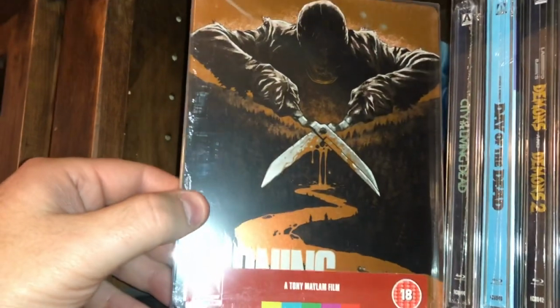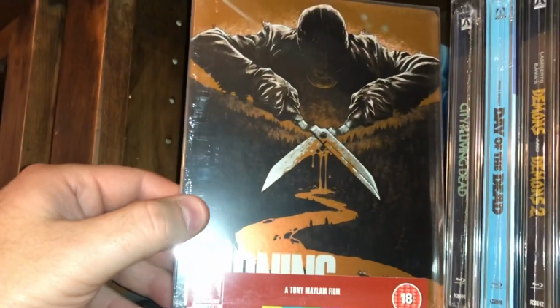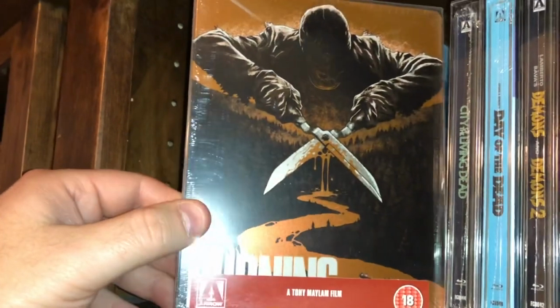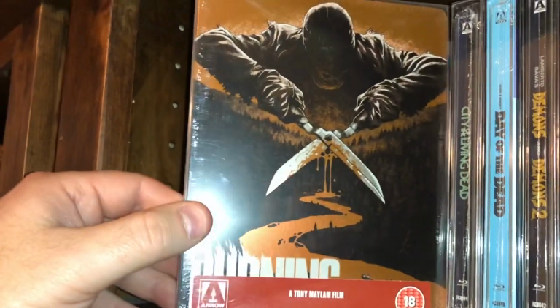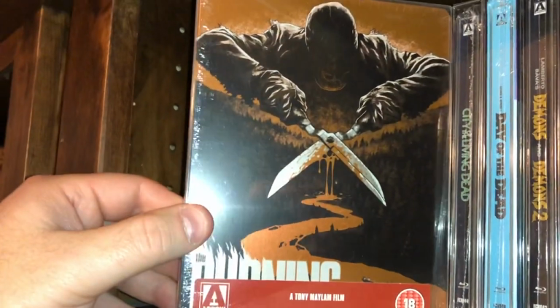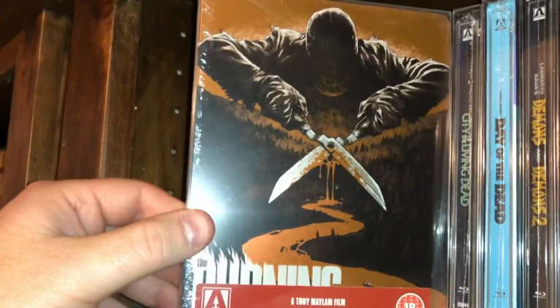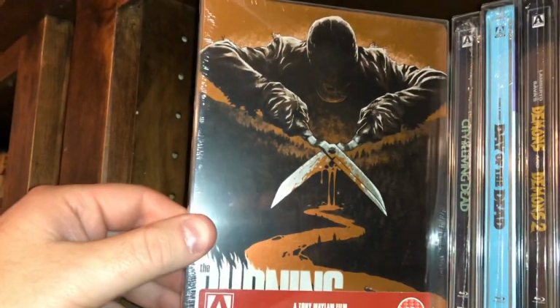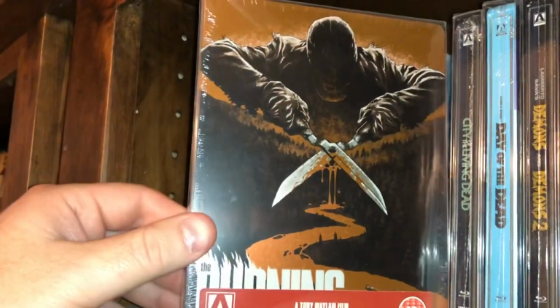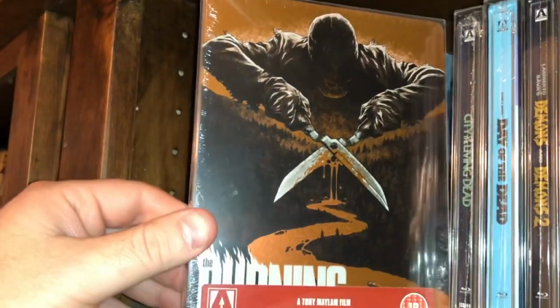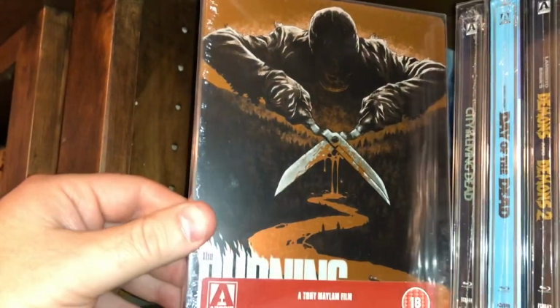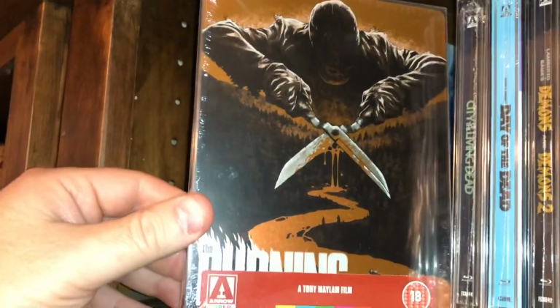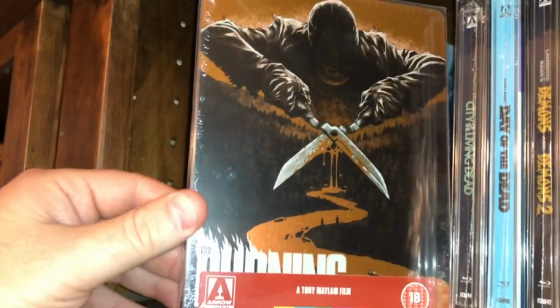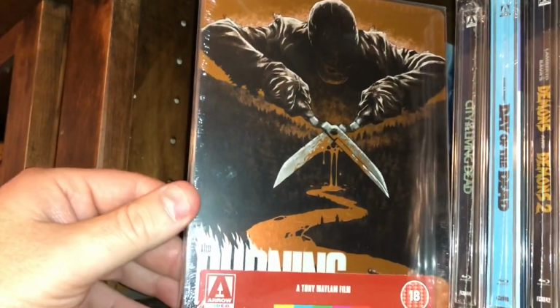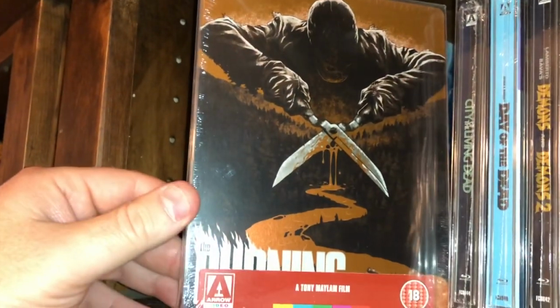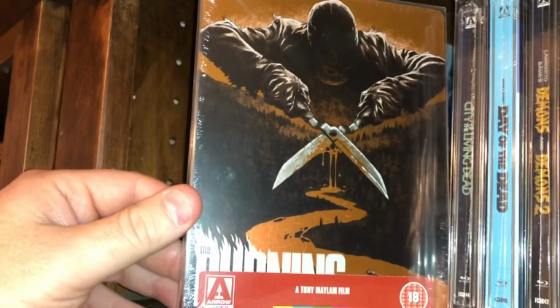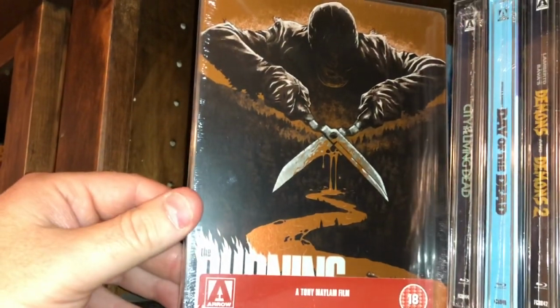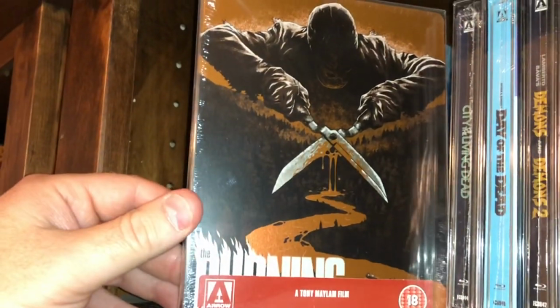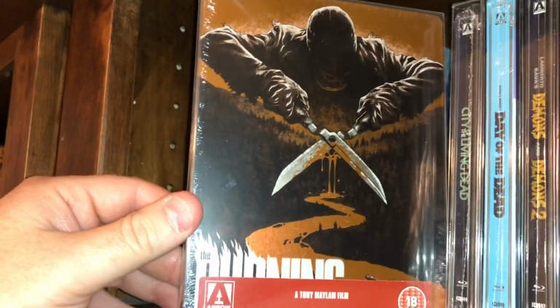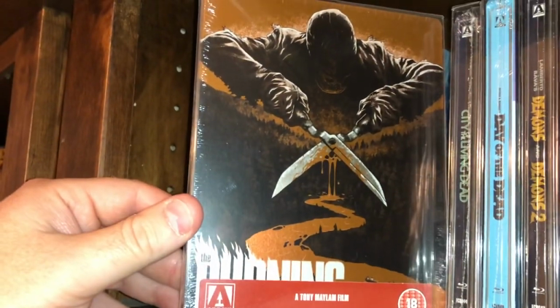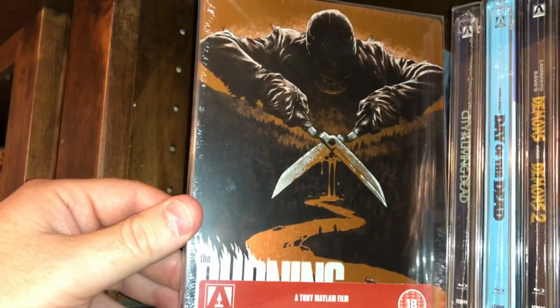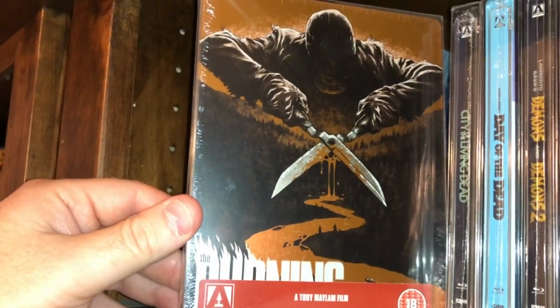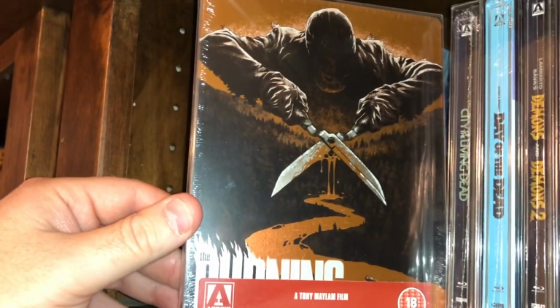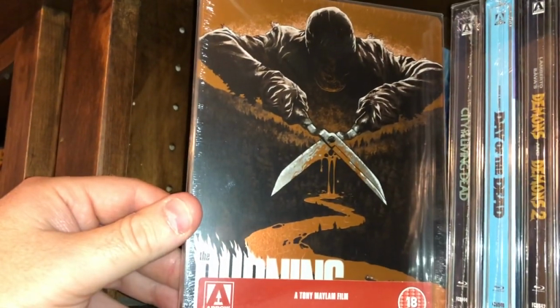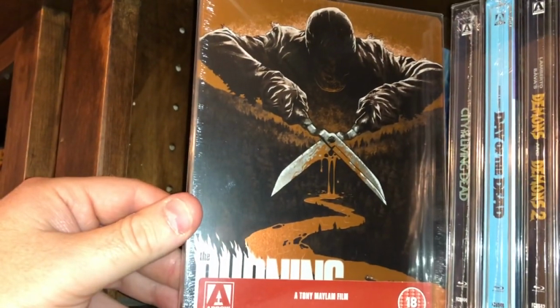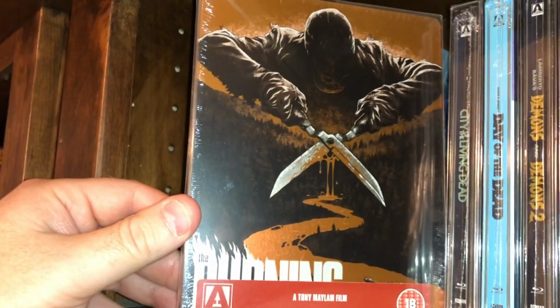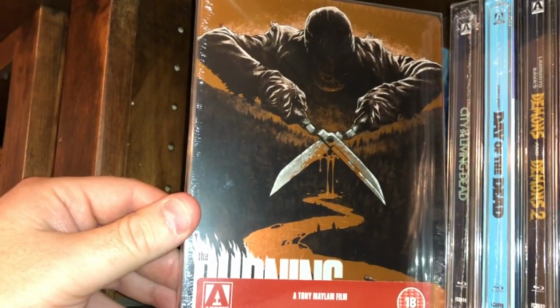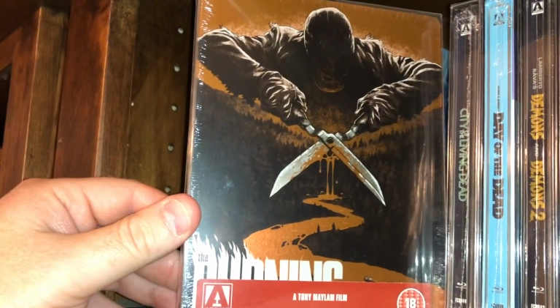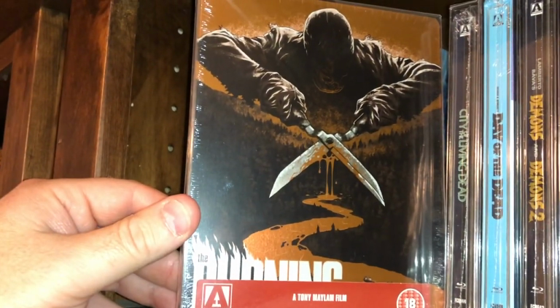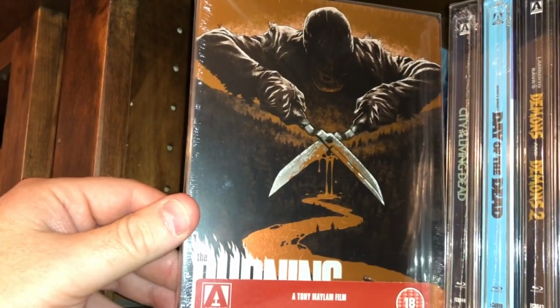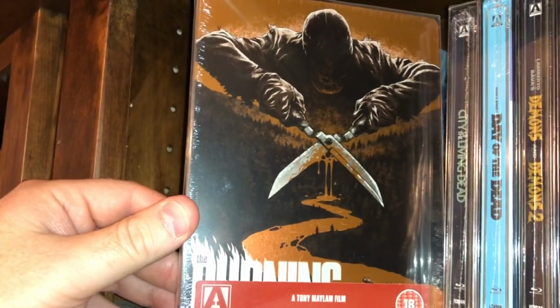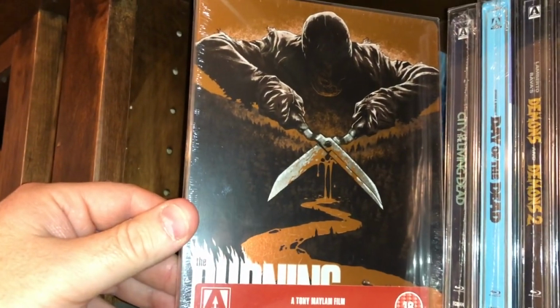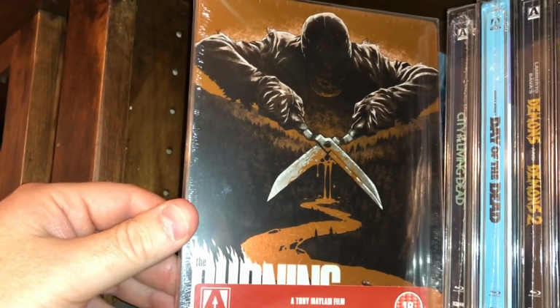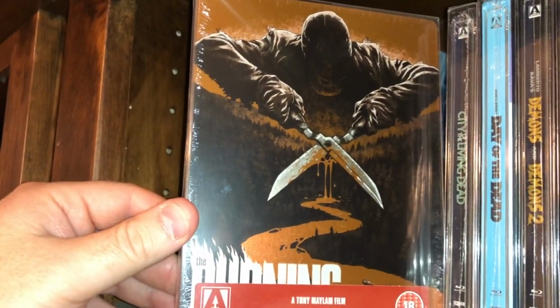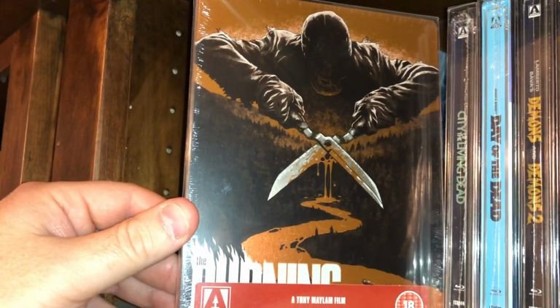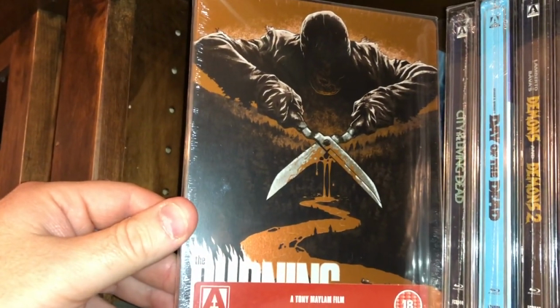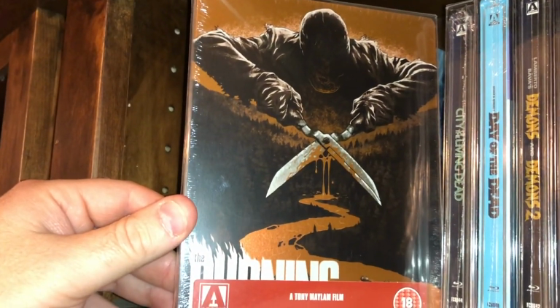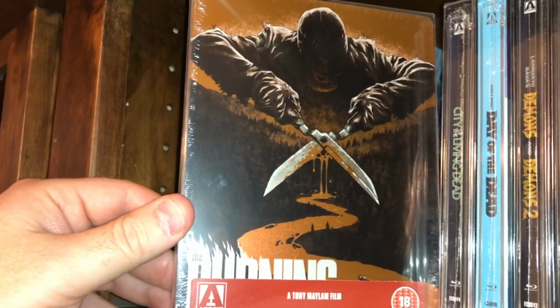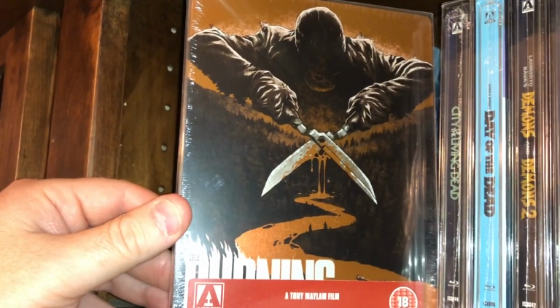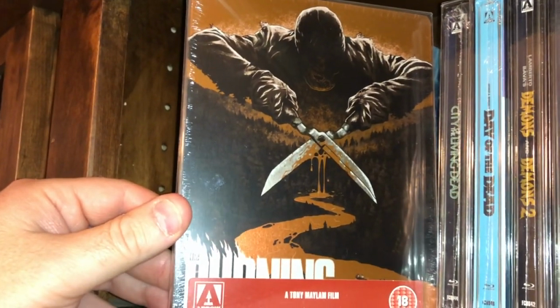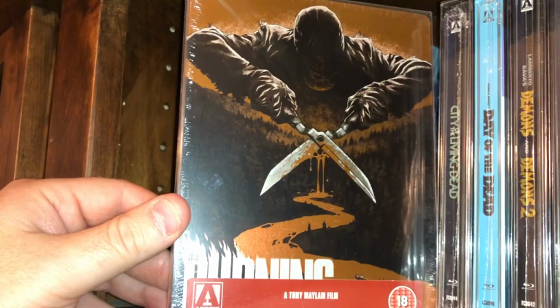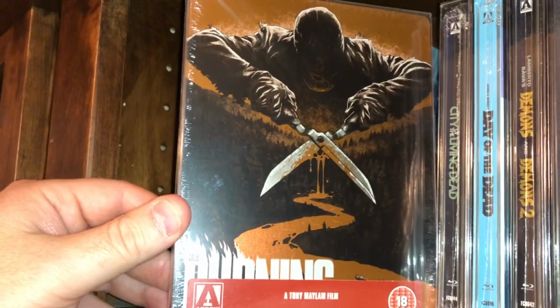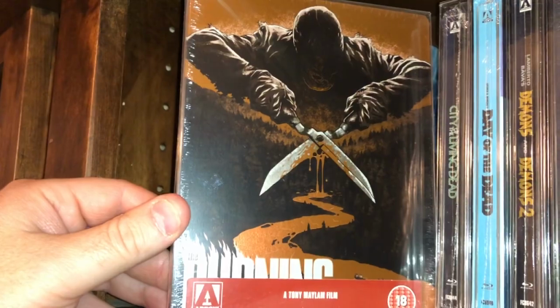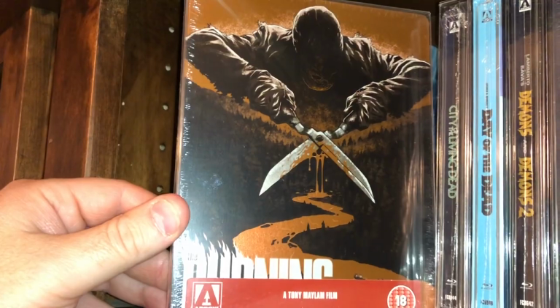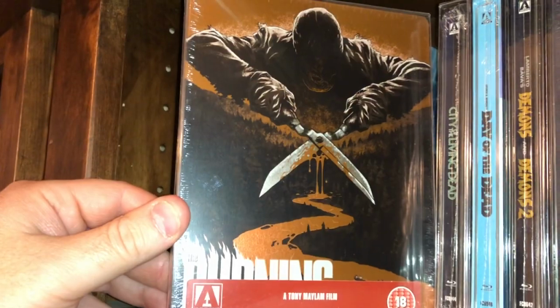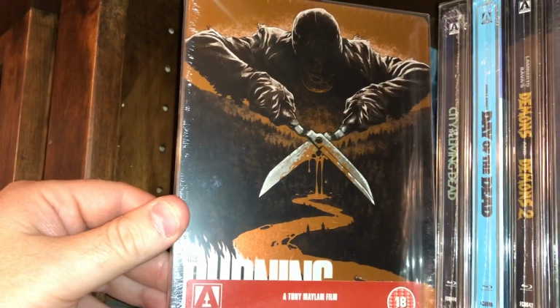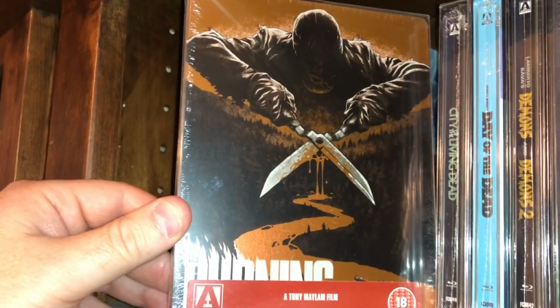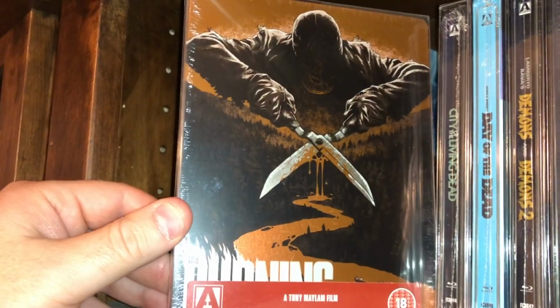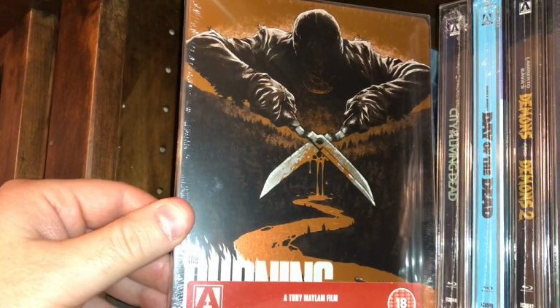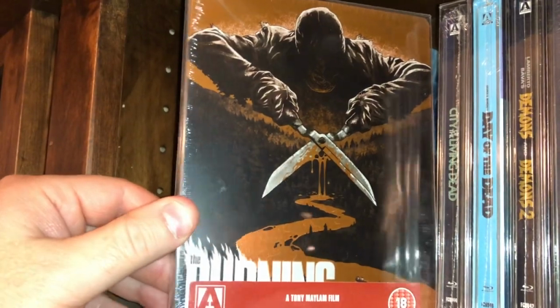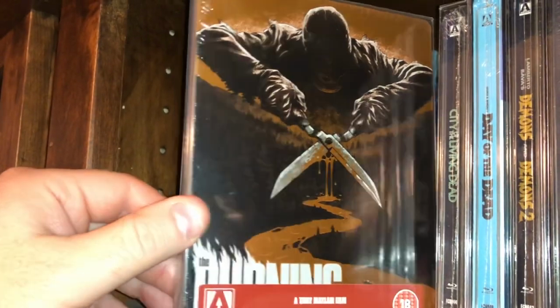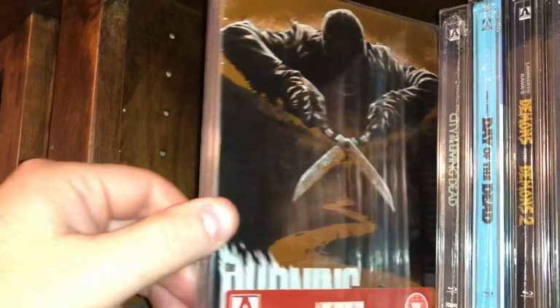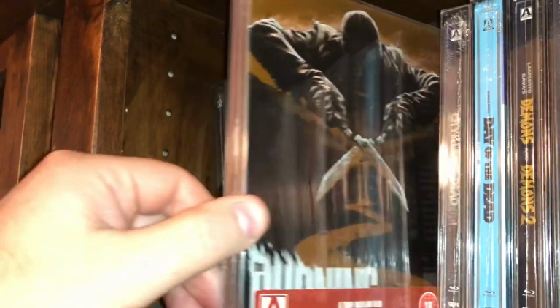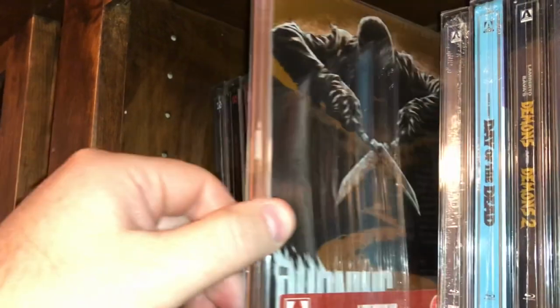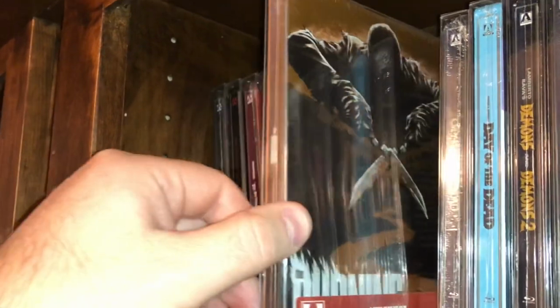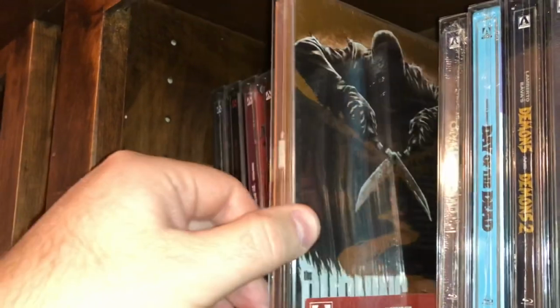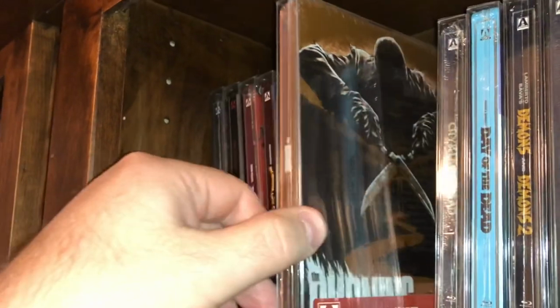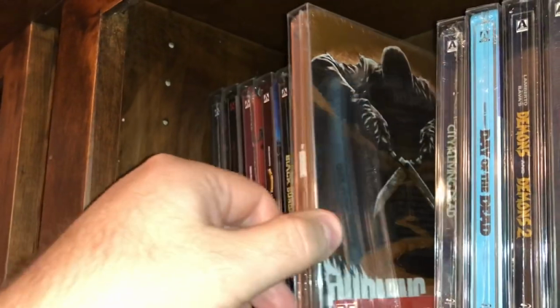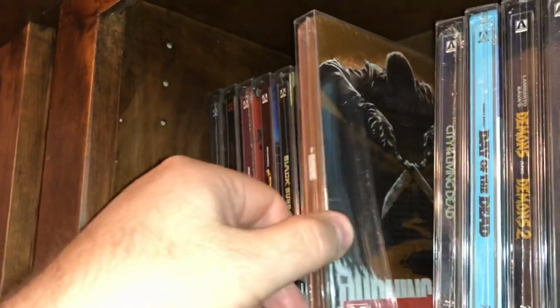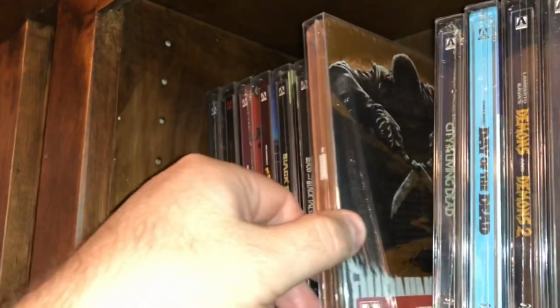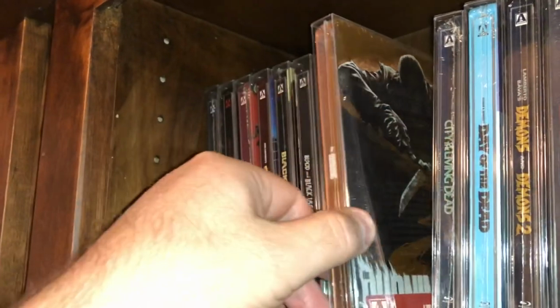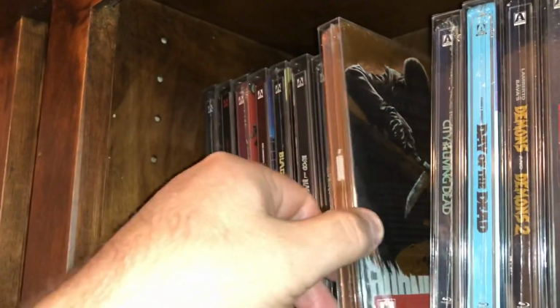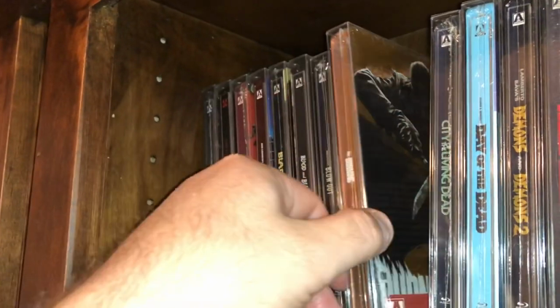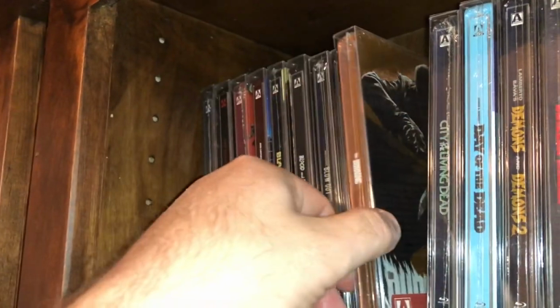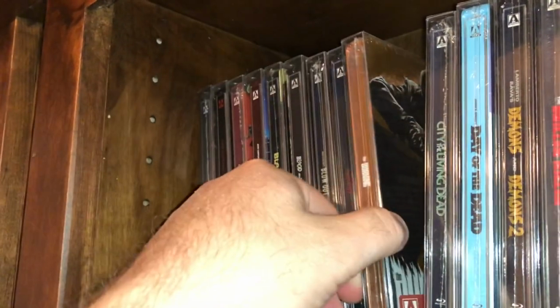Here's a good slasher film from the early 80s — The Burning. Backwoods slasher.